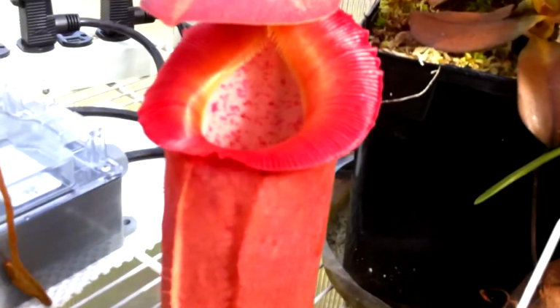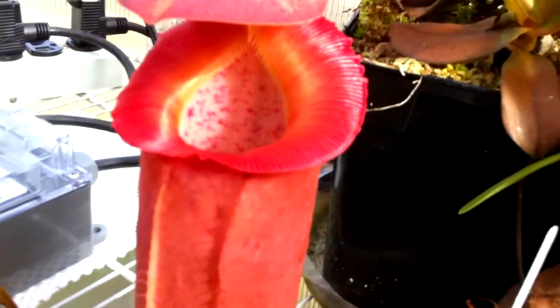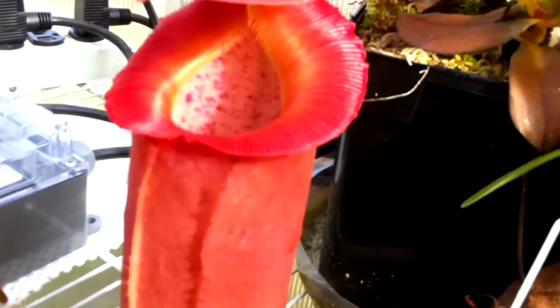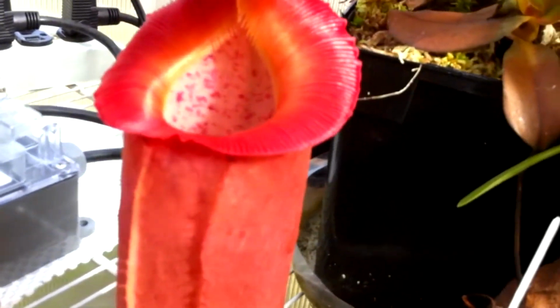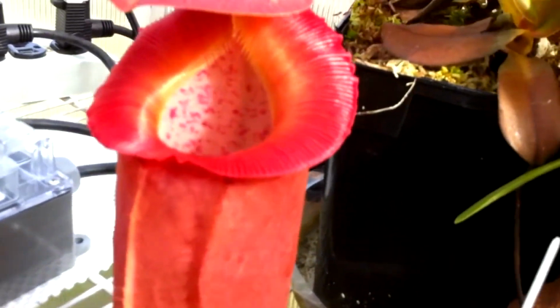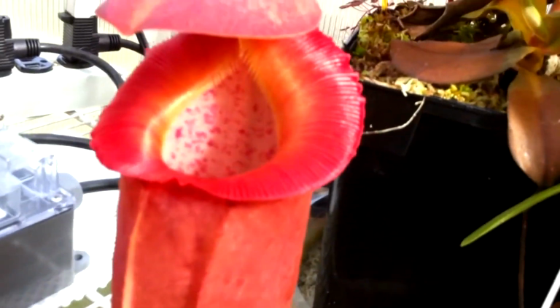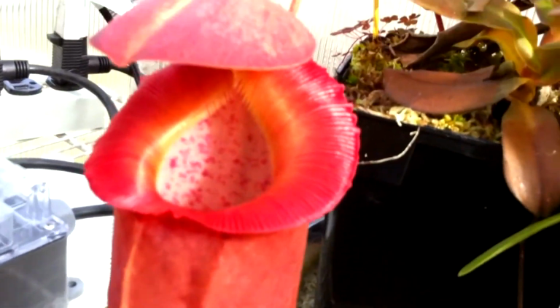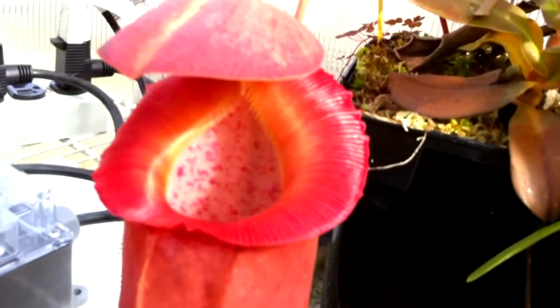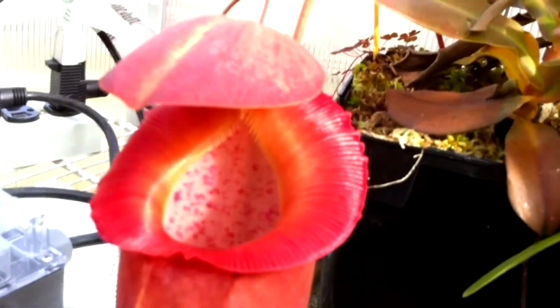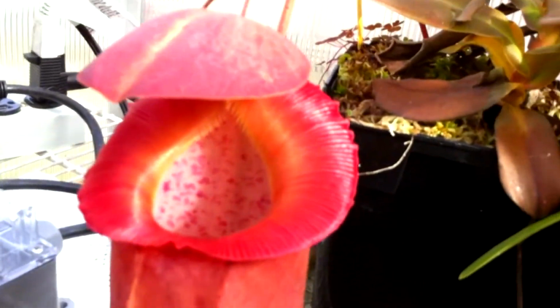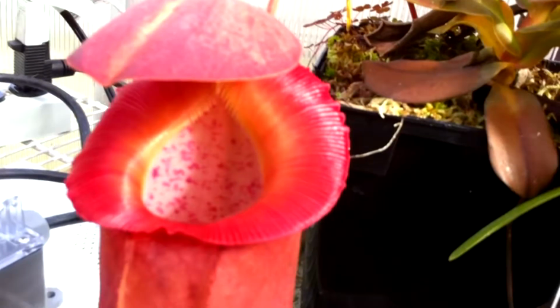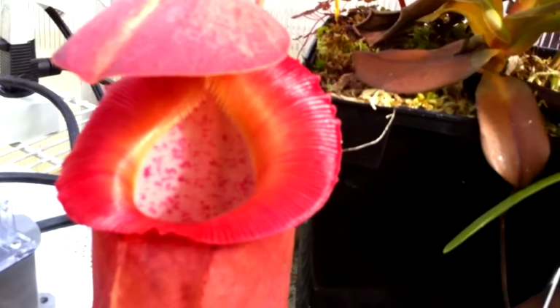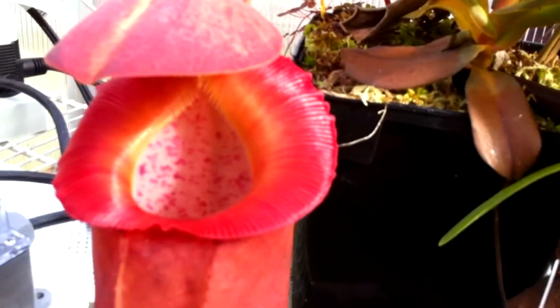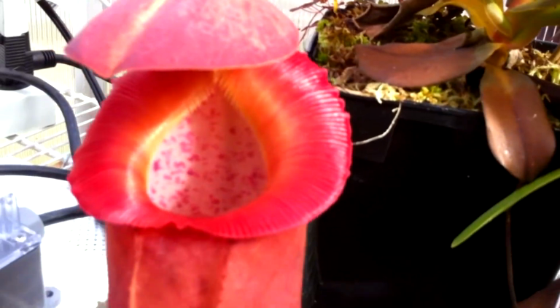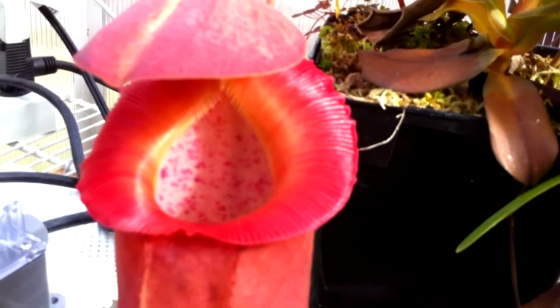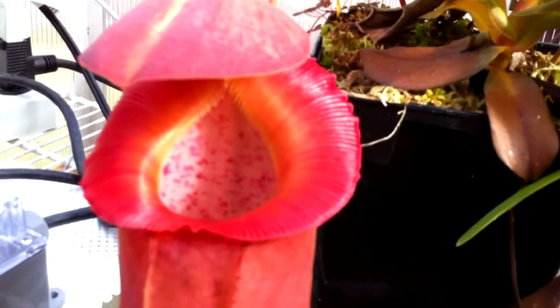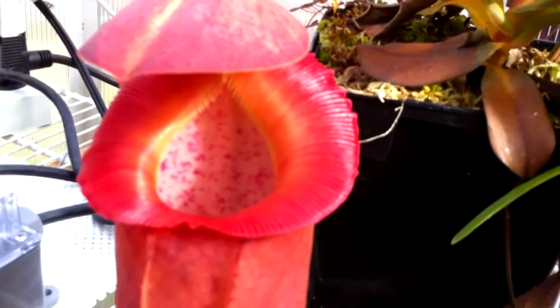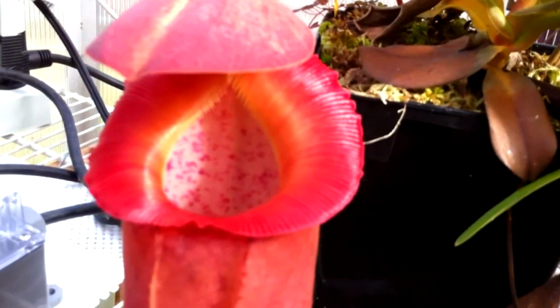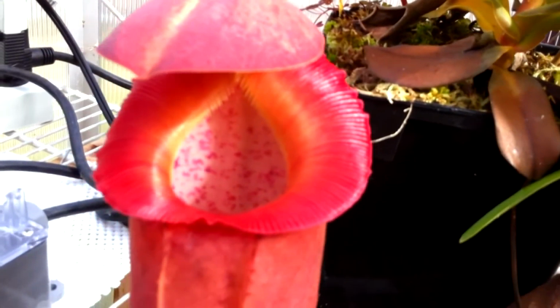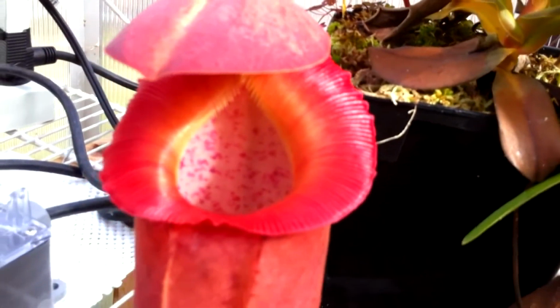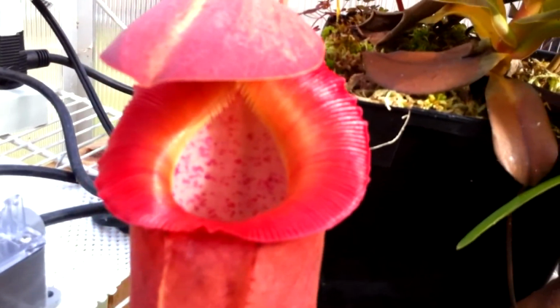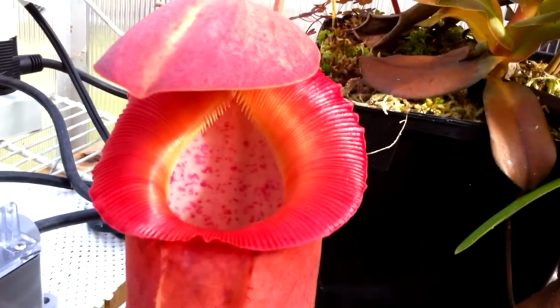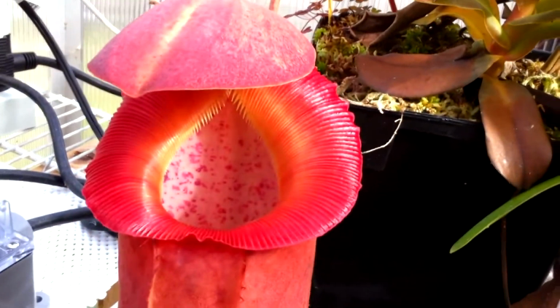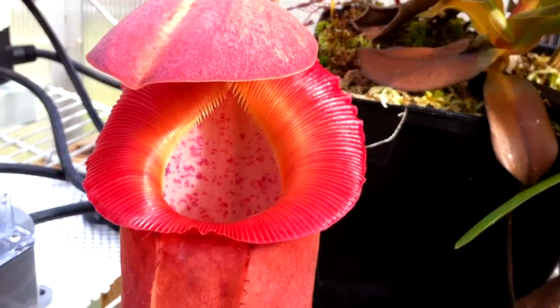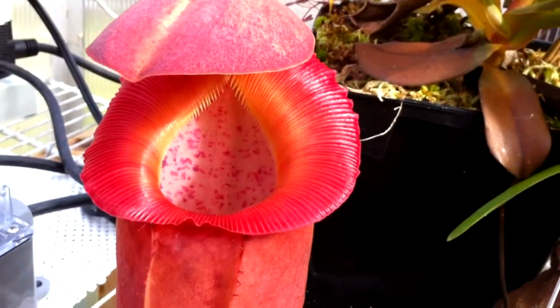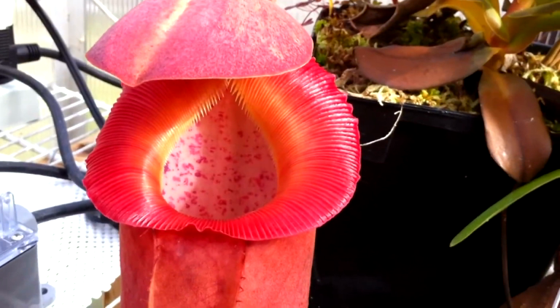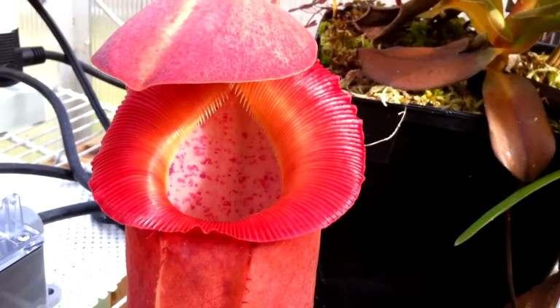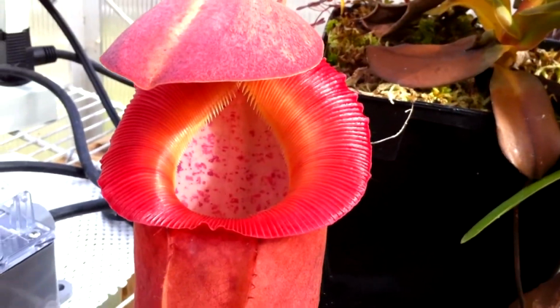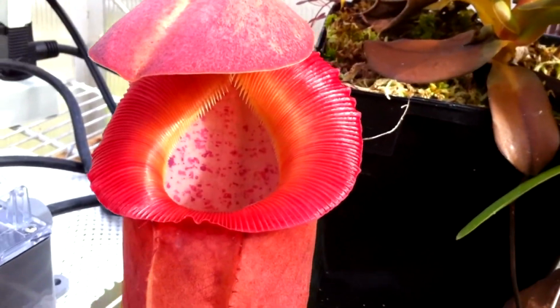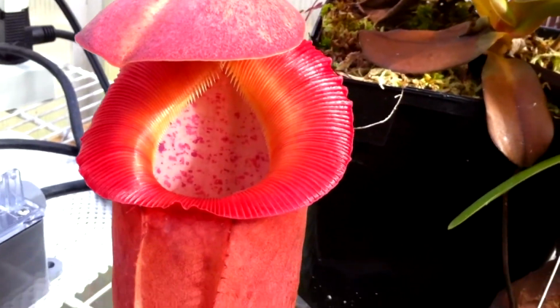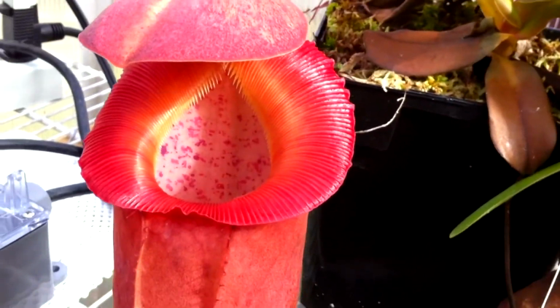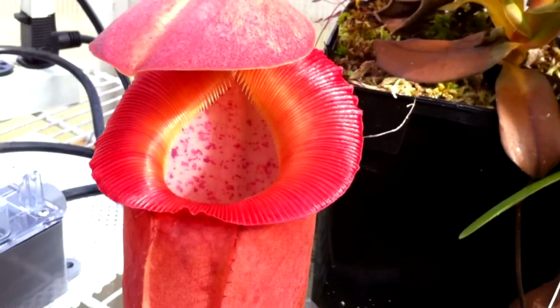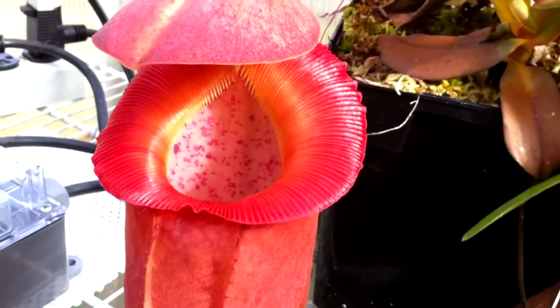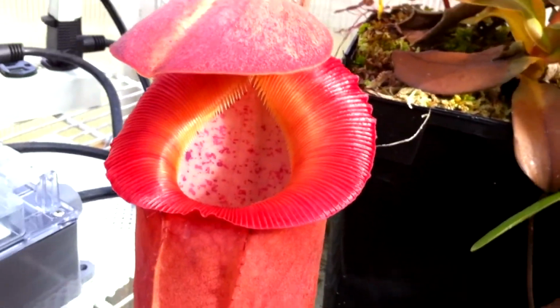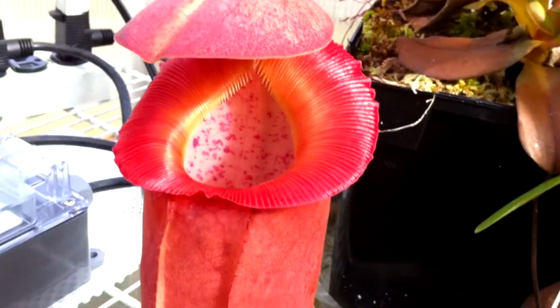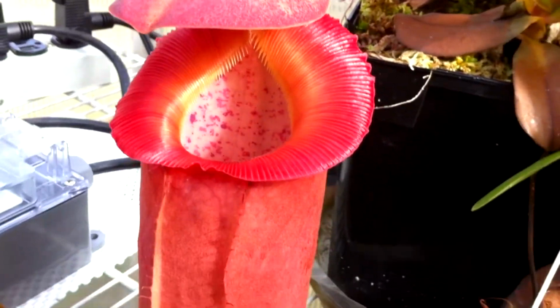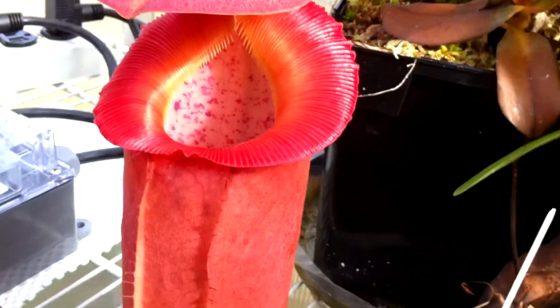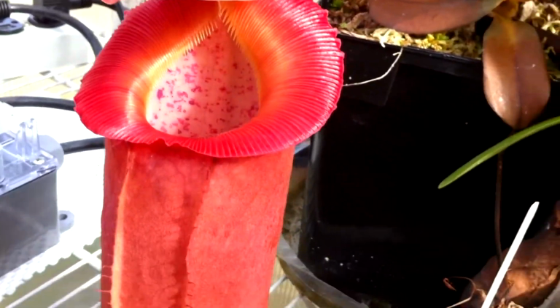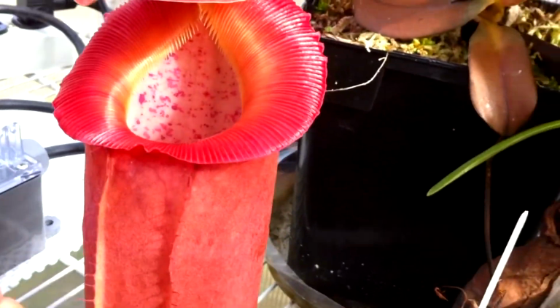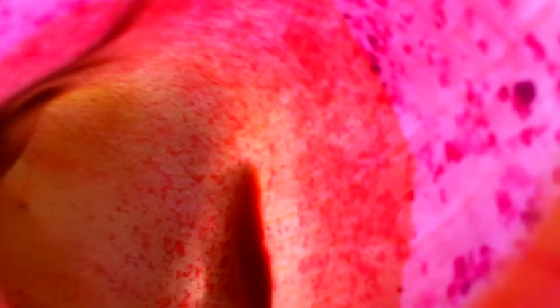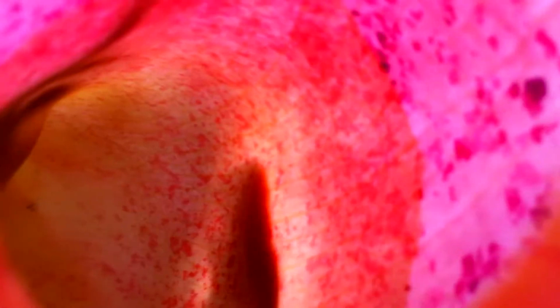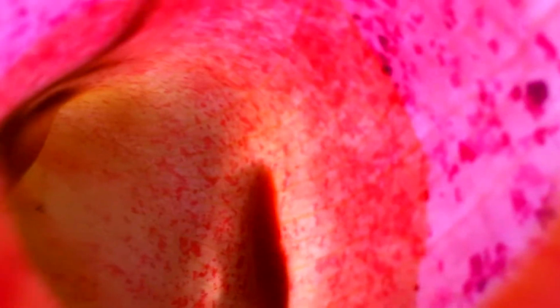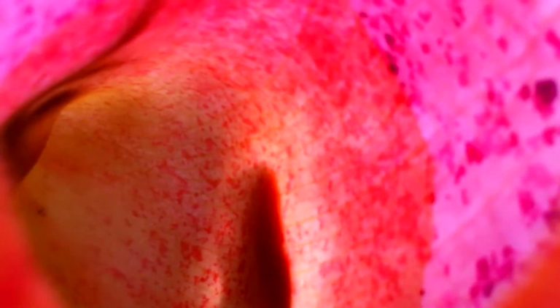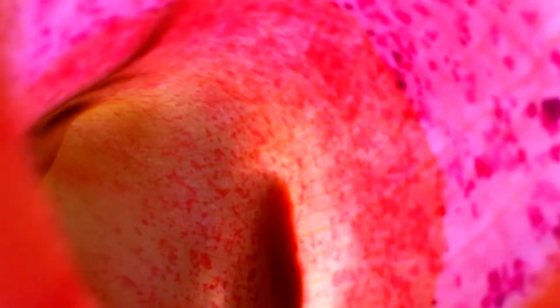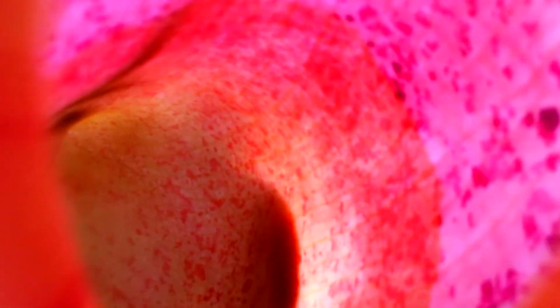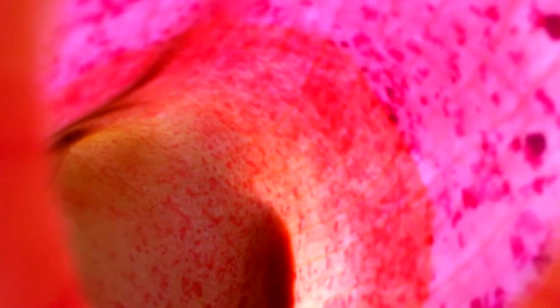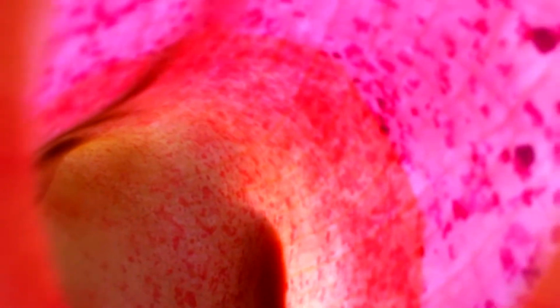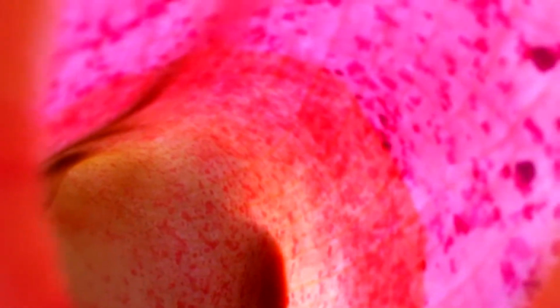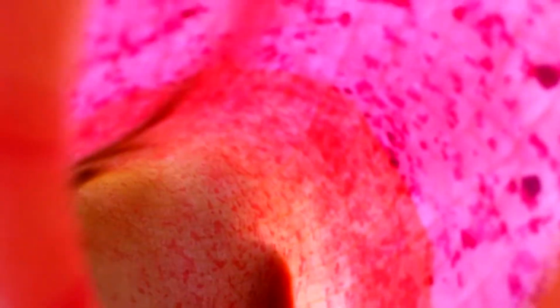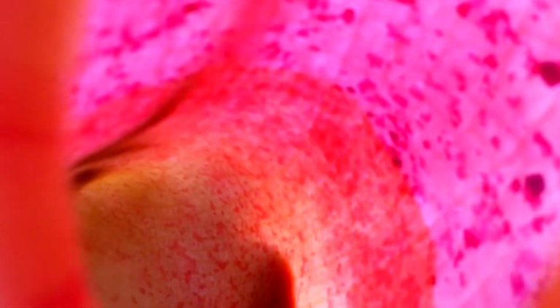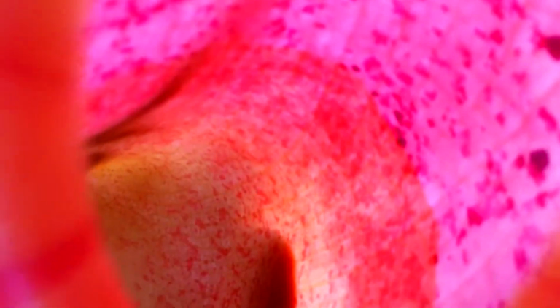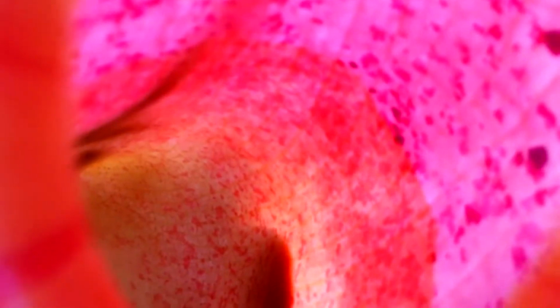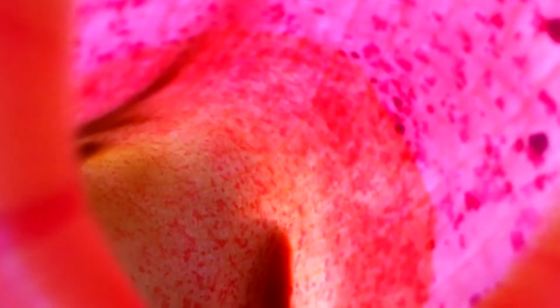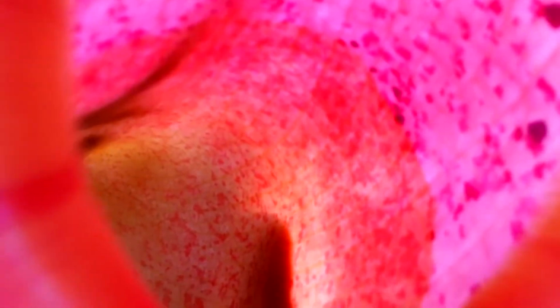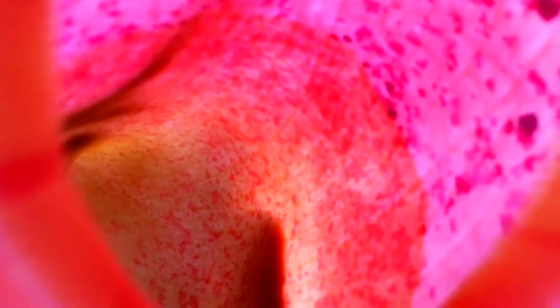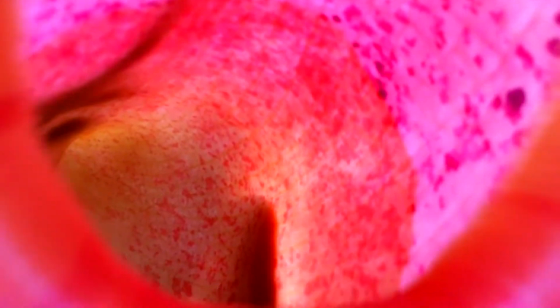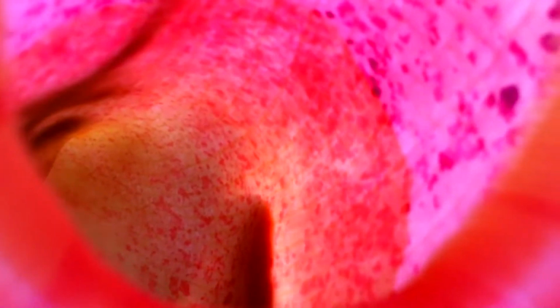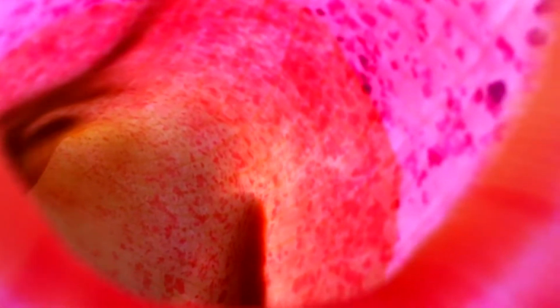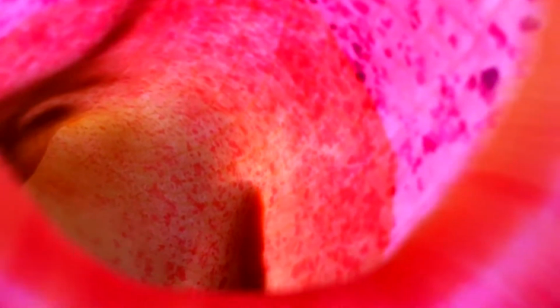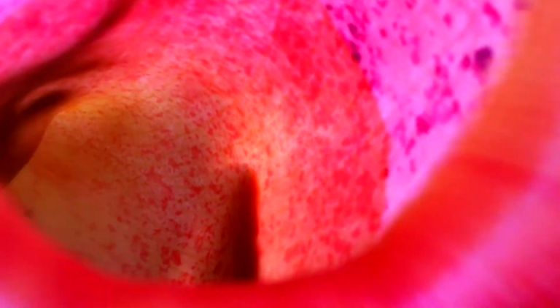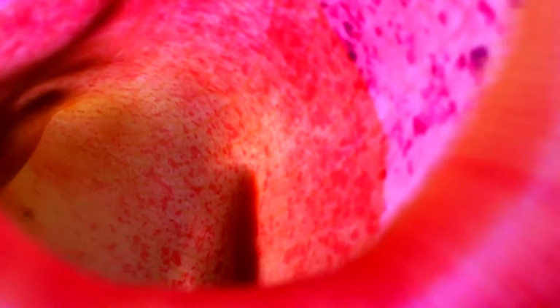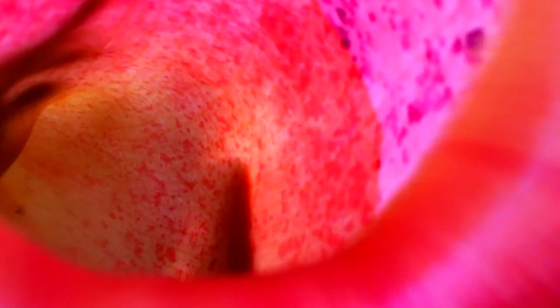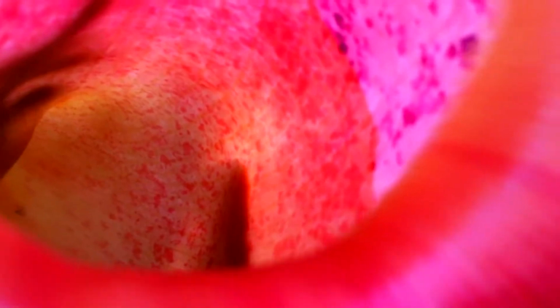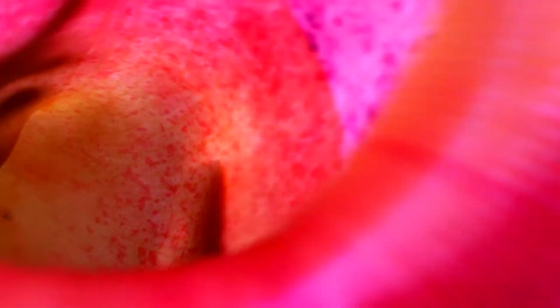It's a really nice plant. You can see the peristome is very flared out and everything. I'll be able to put things inside of here that aren't big.